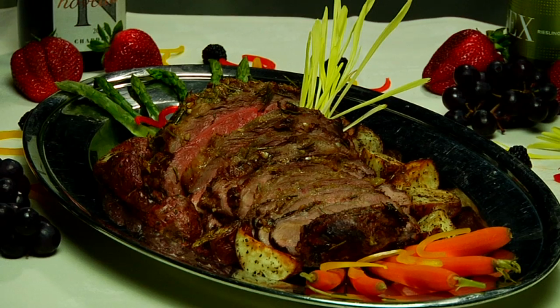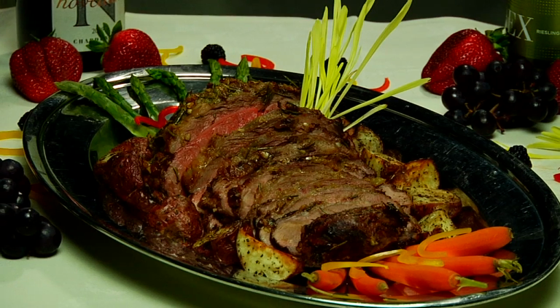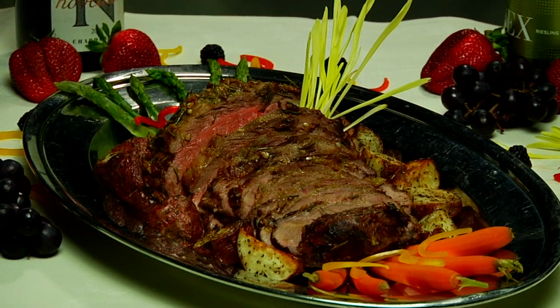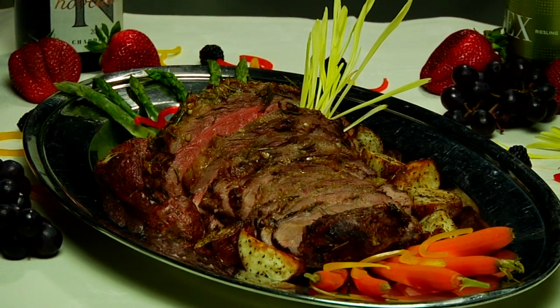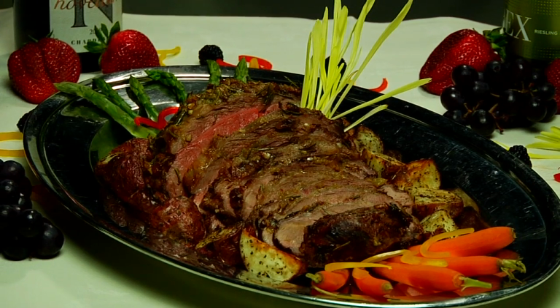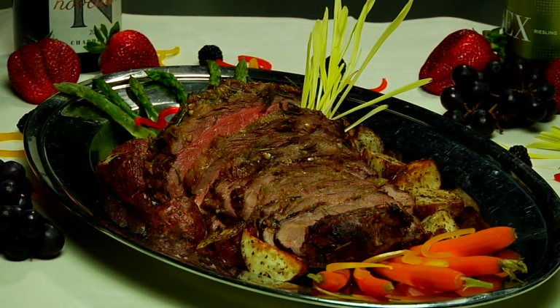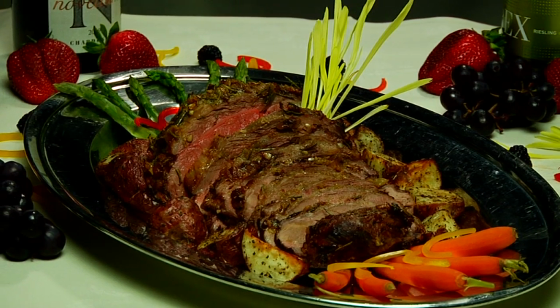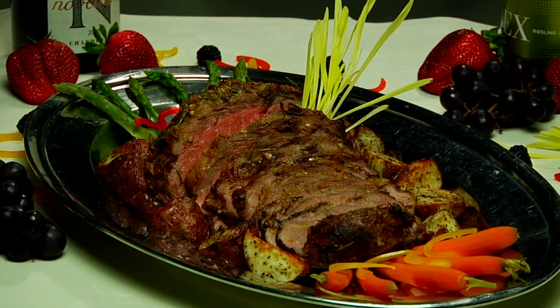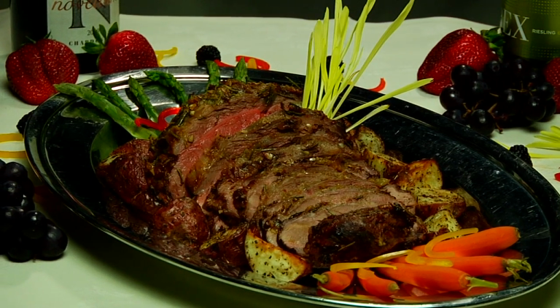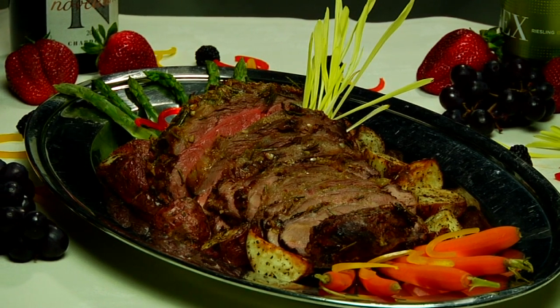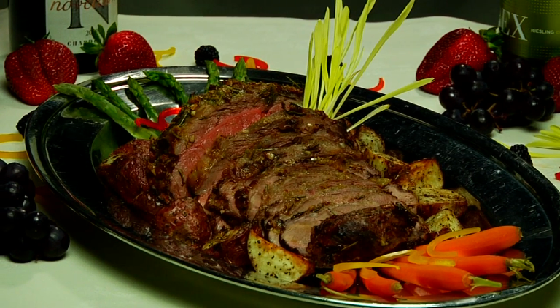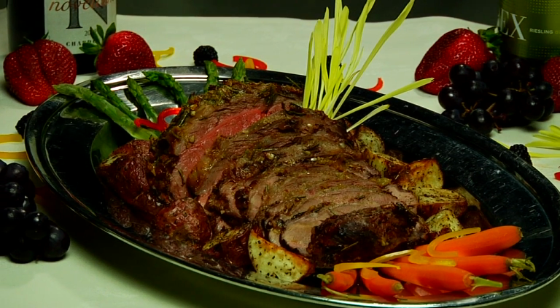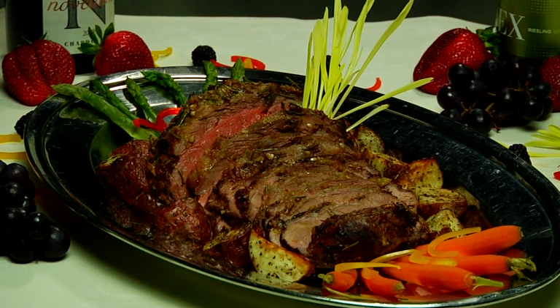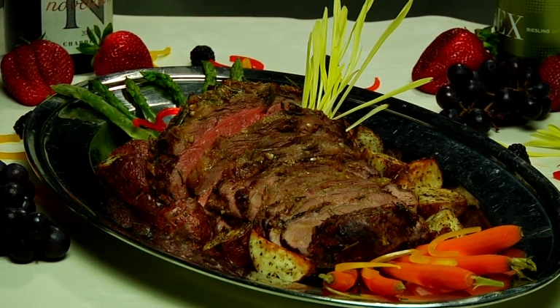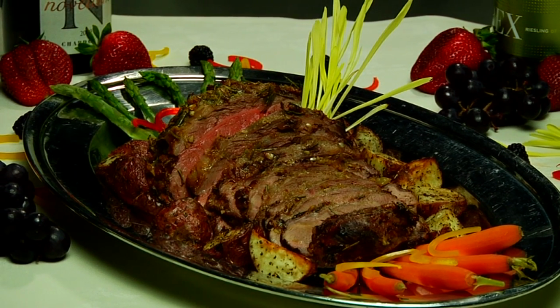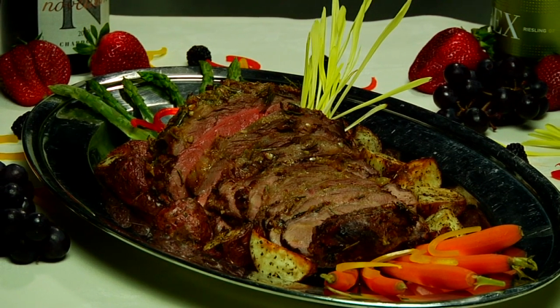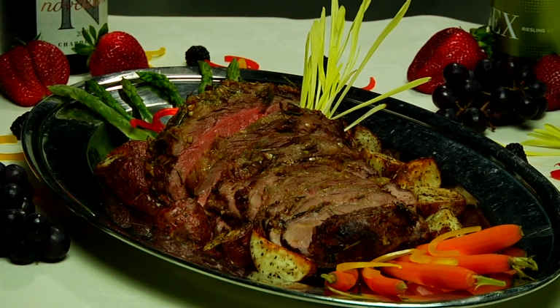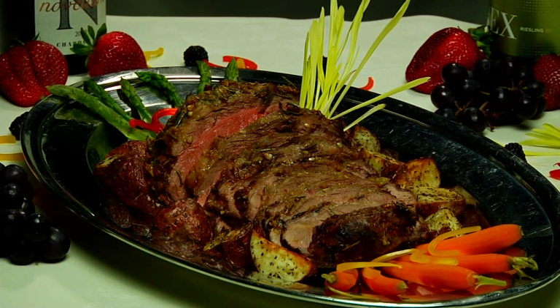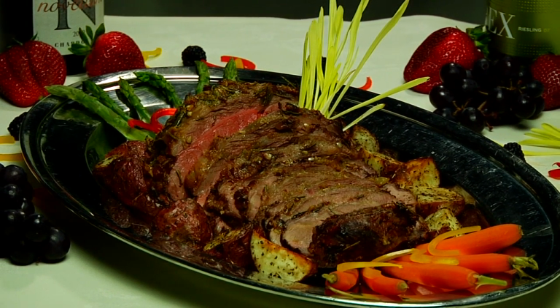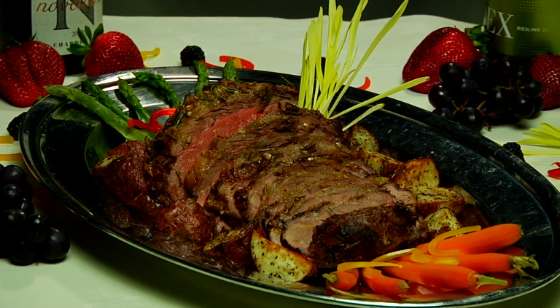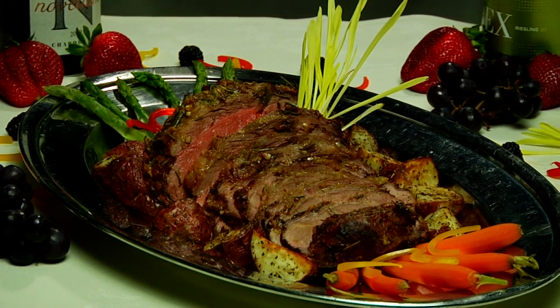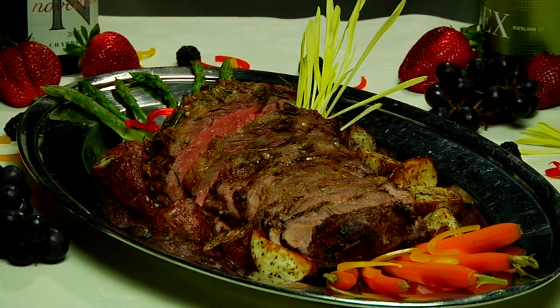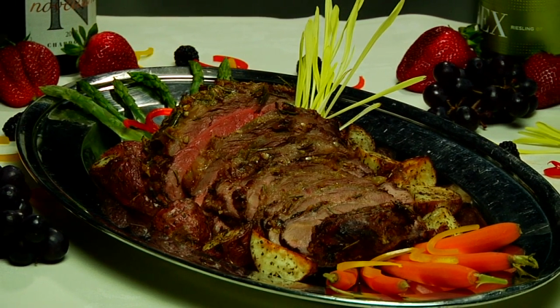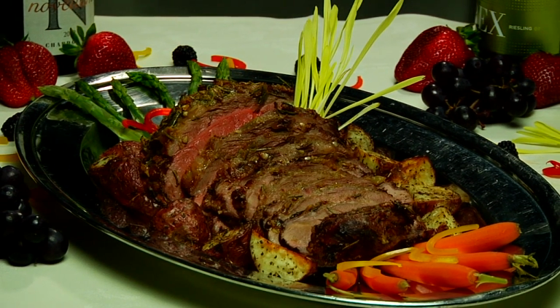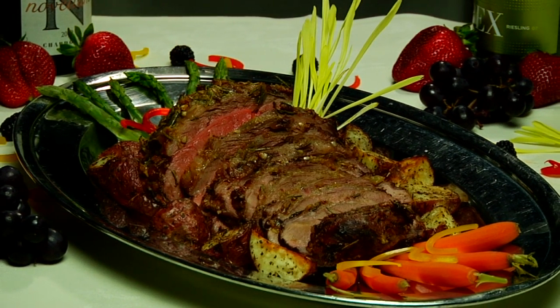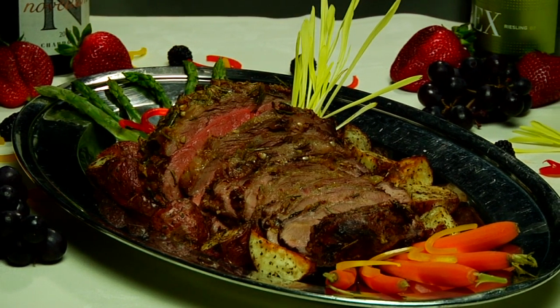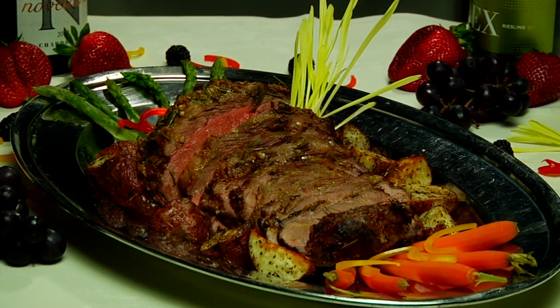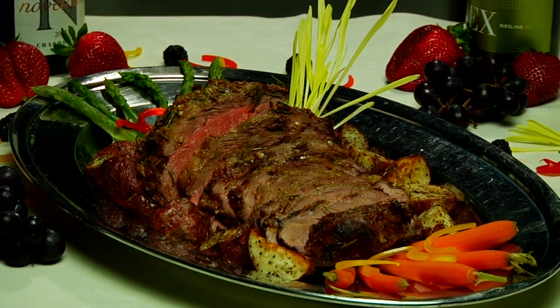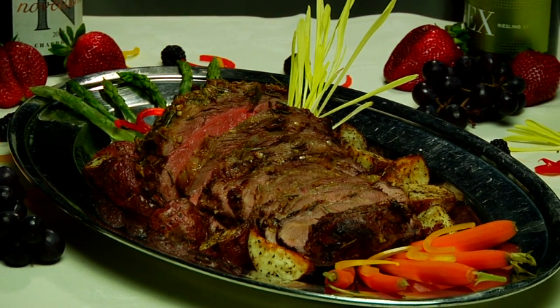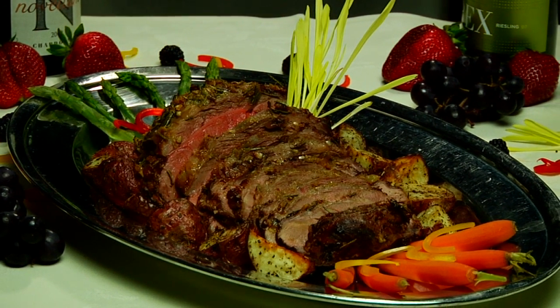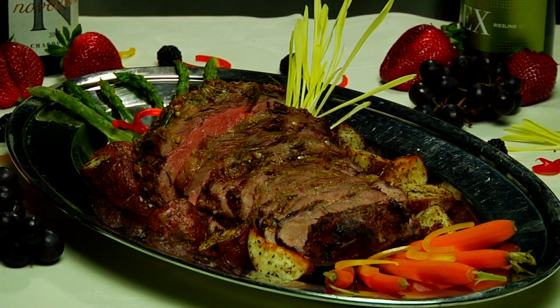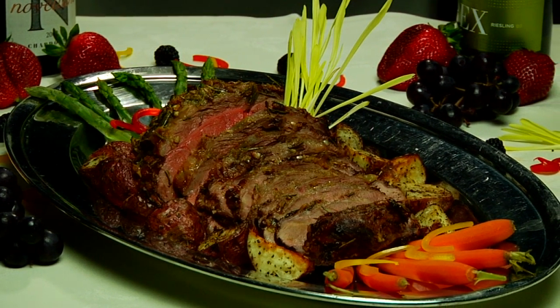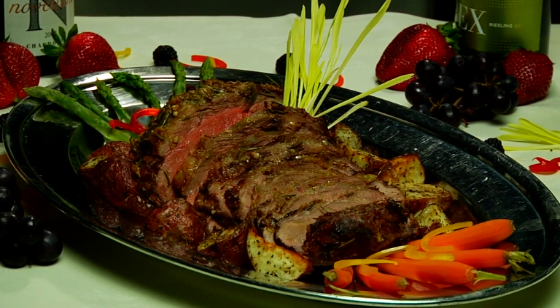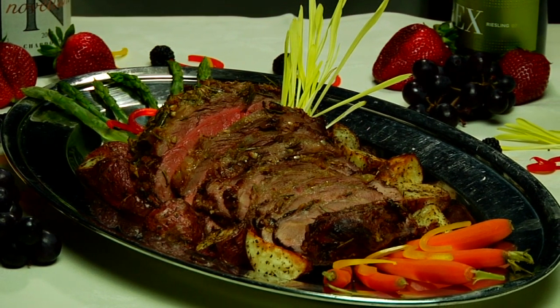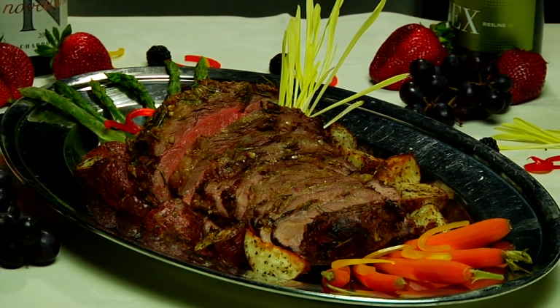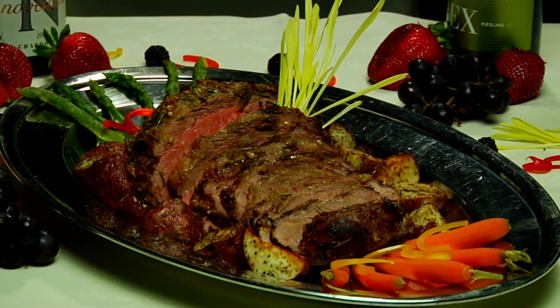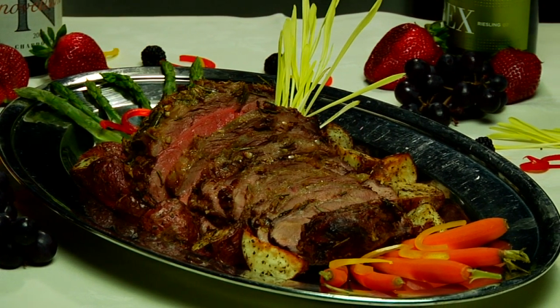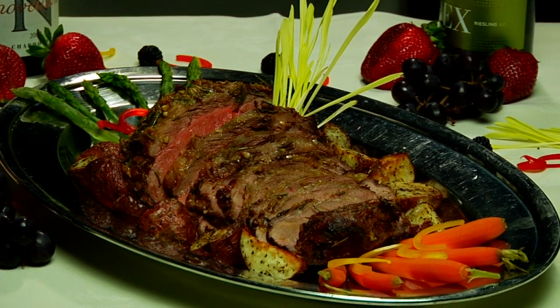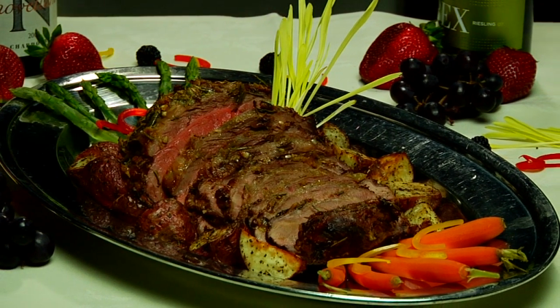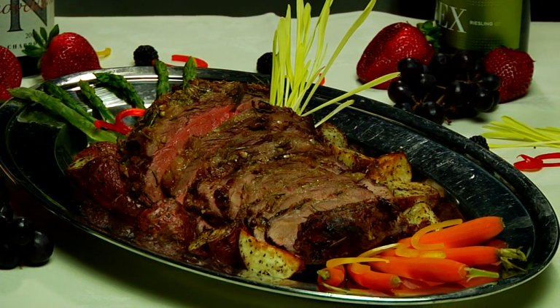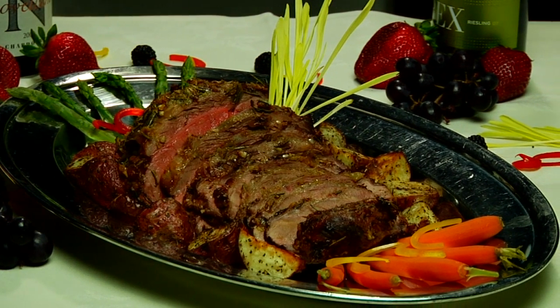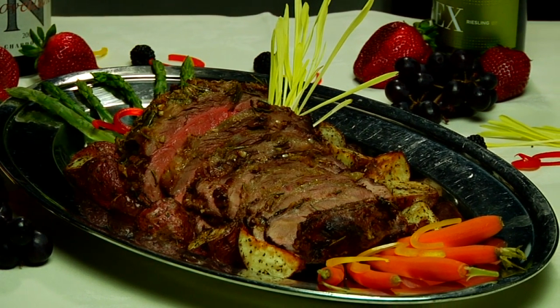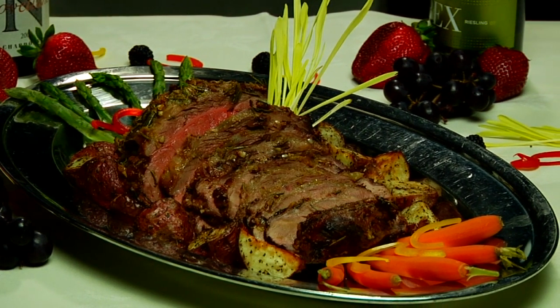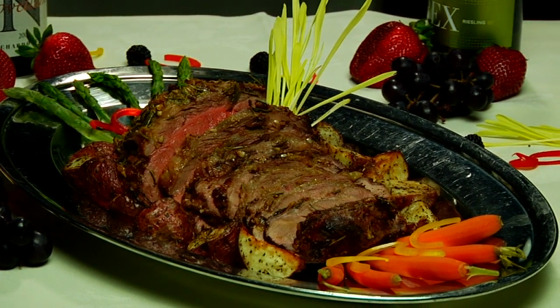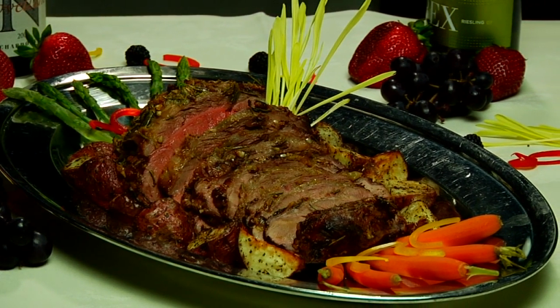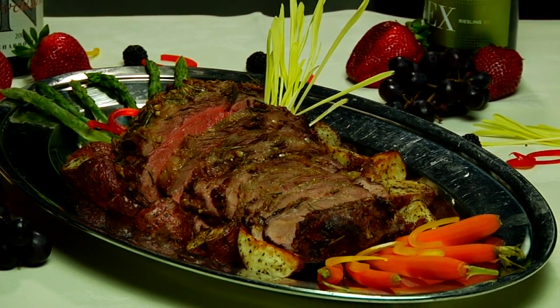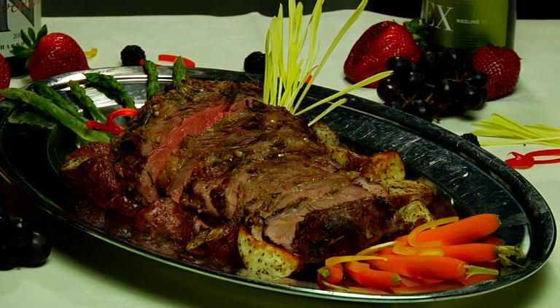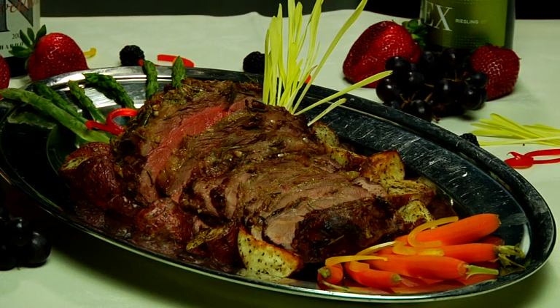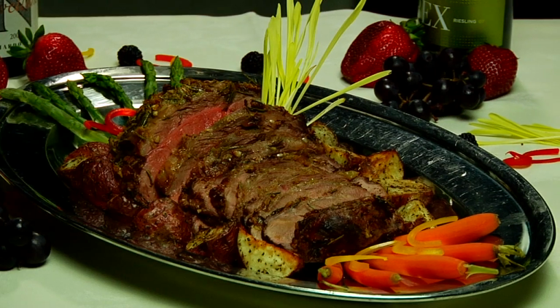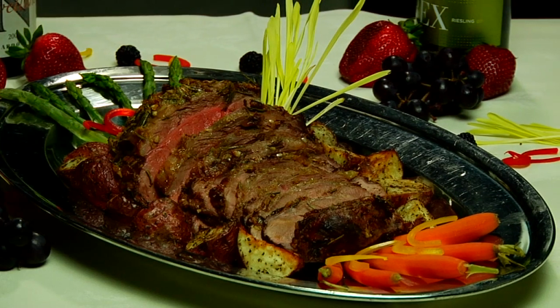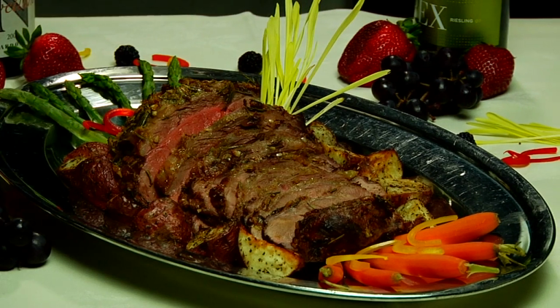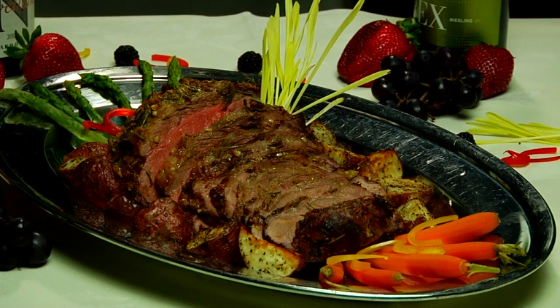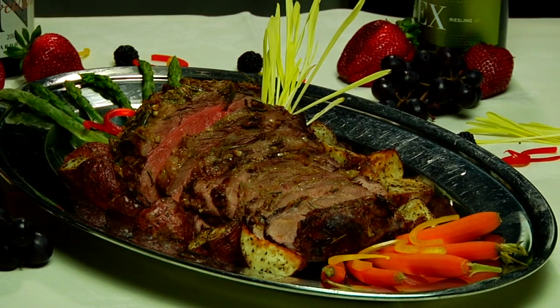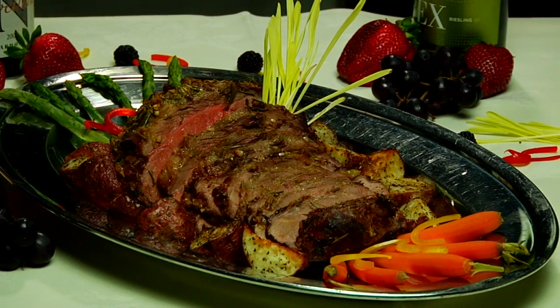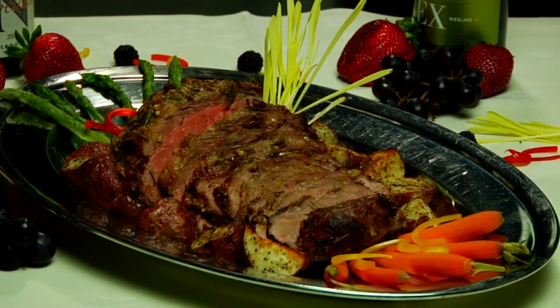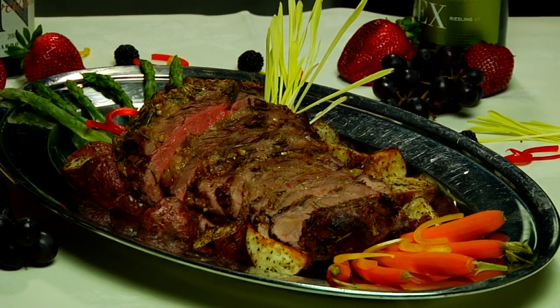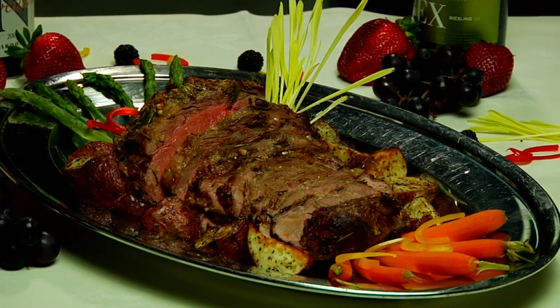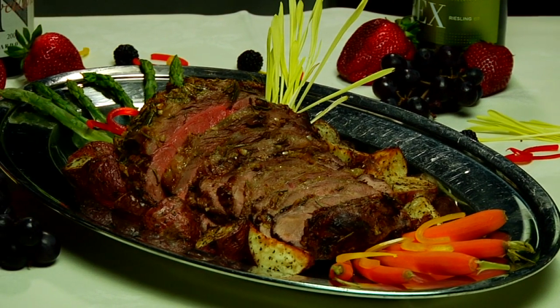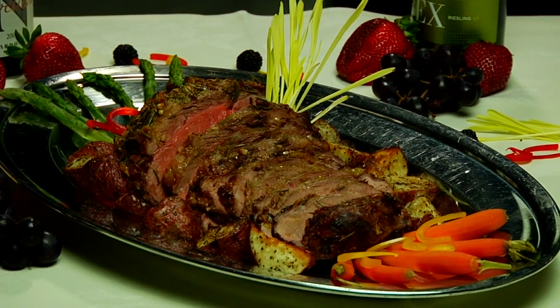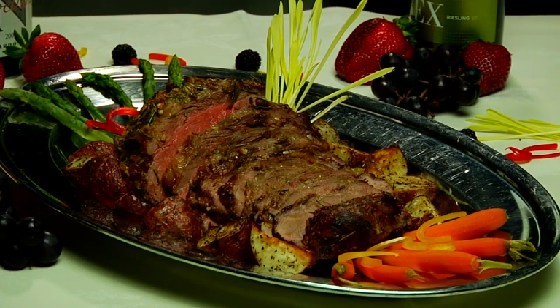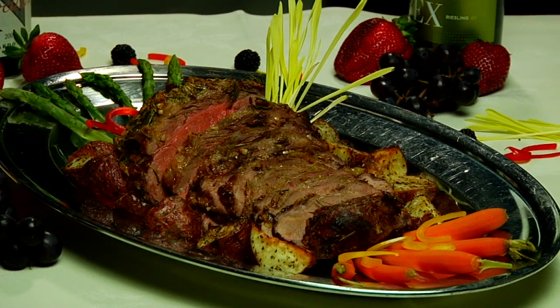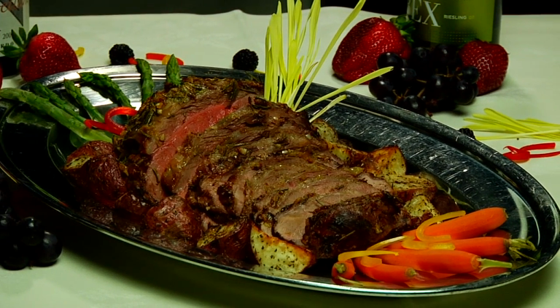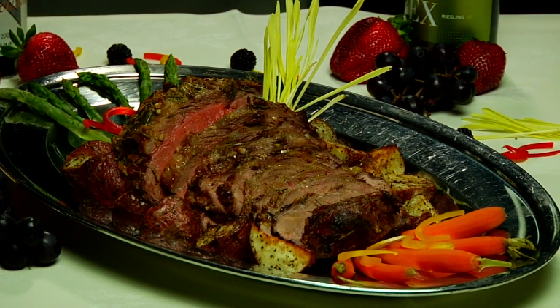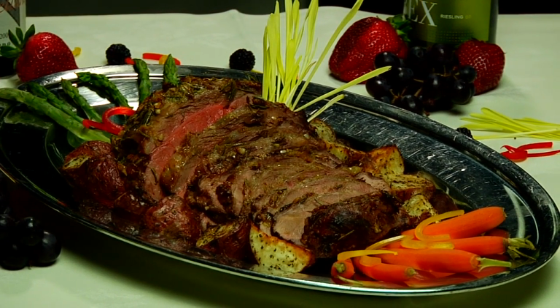It's a very easy dish to put on the table, but one that will impress everyone. From the Savage Kitchen, Happy Easter, everybody.